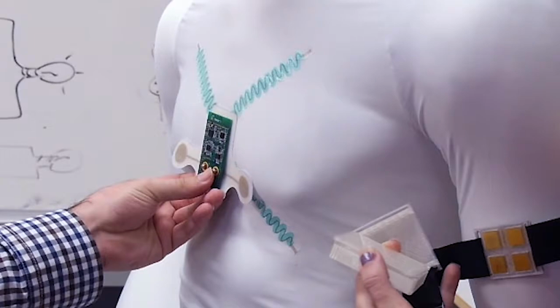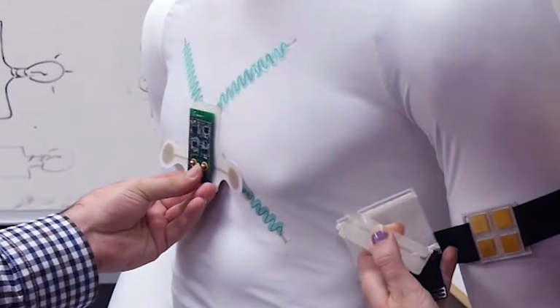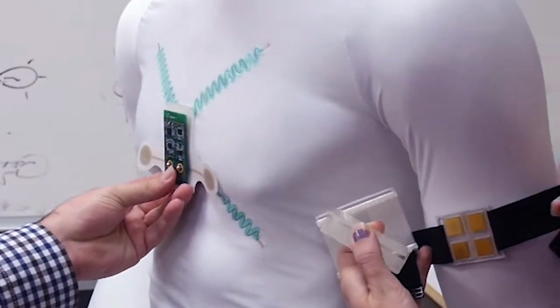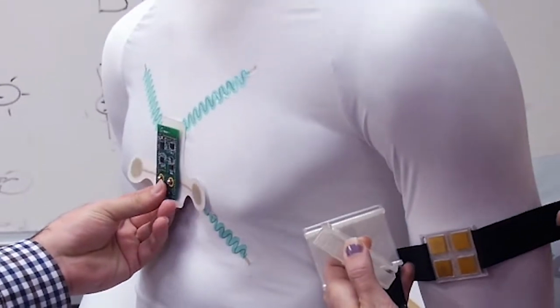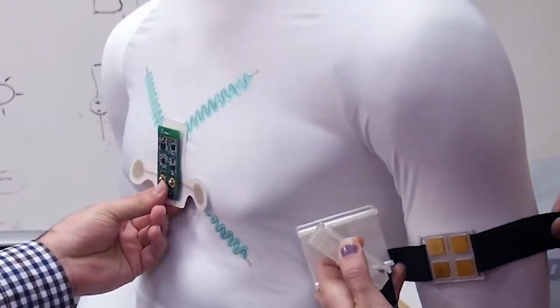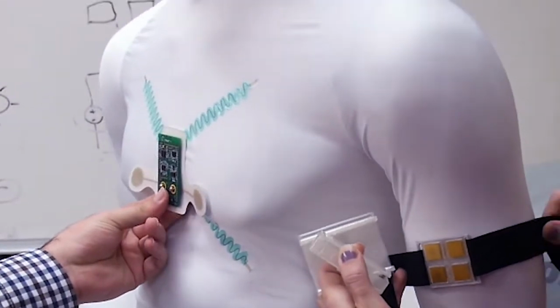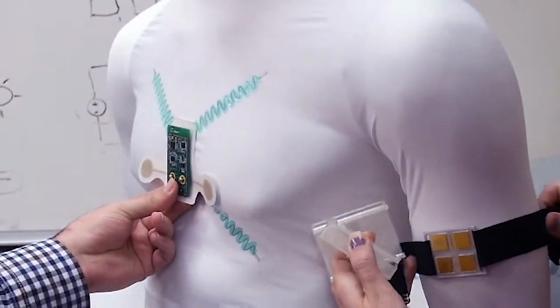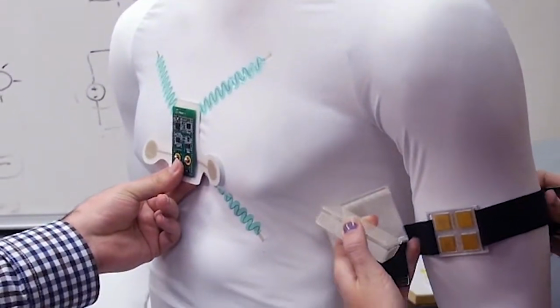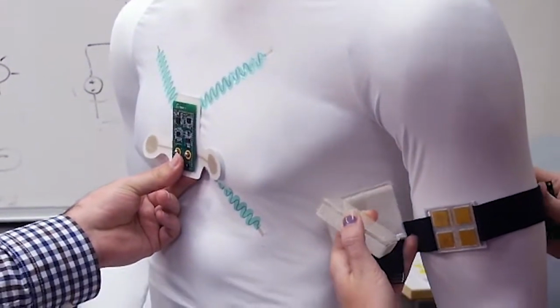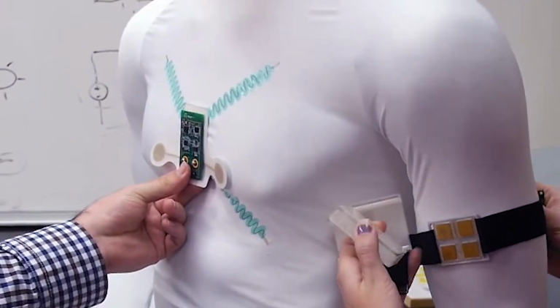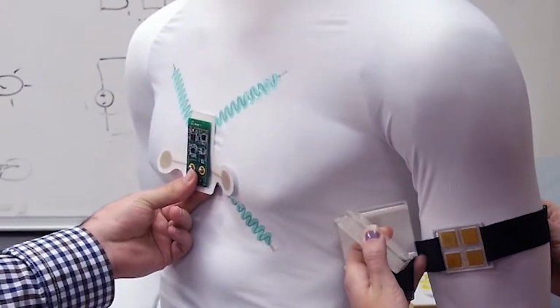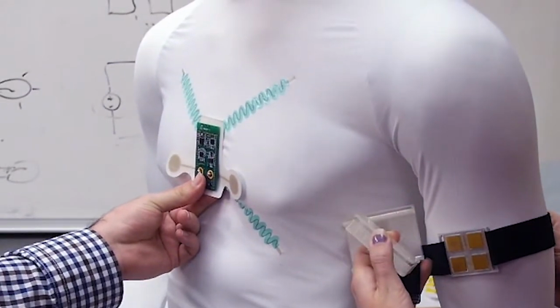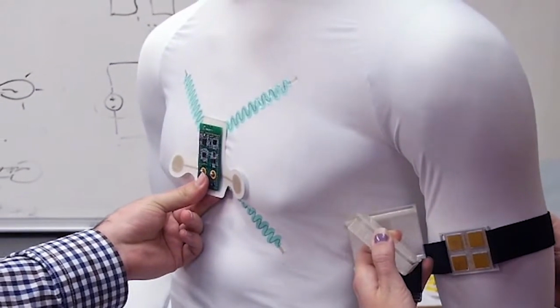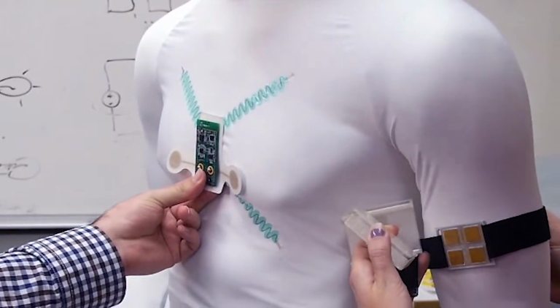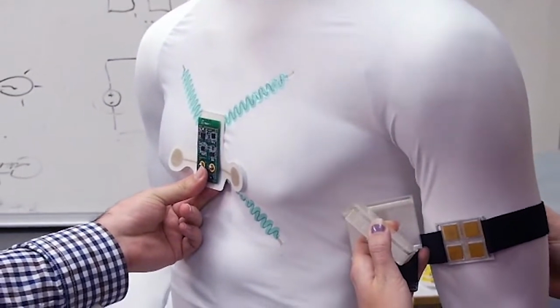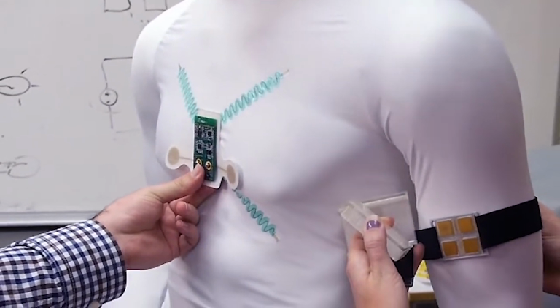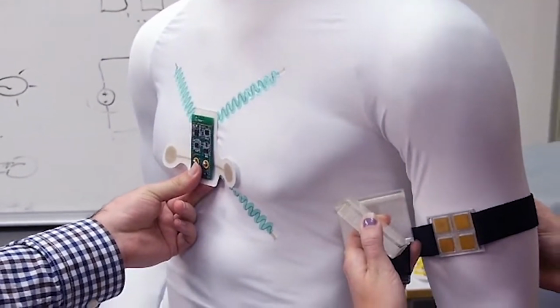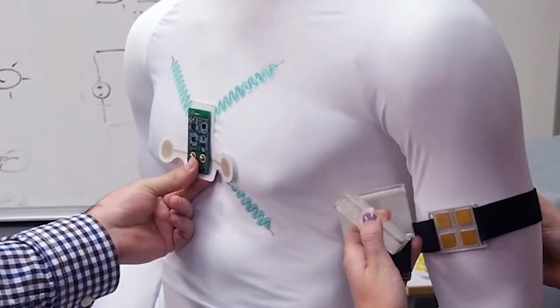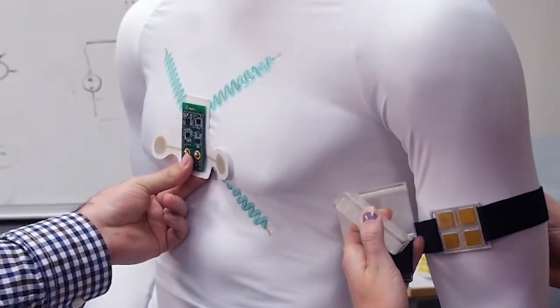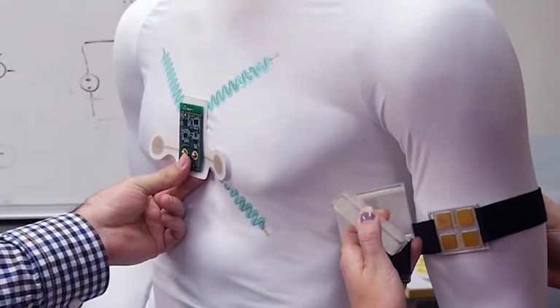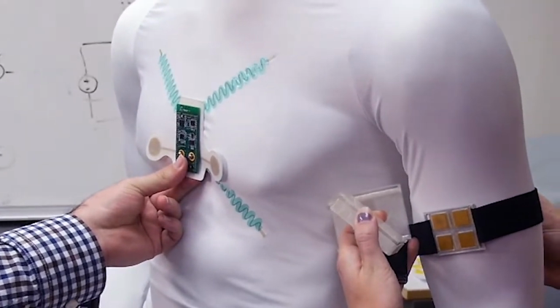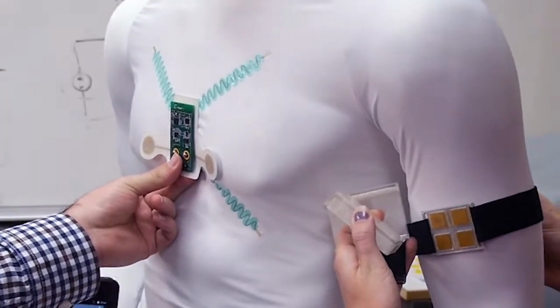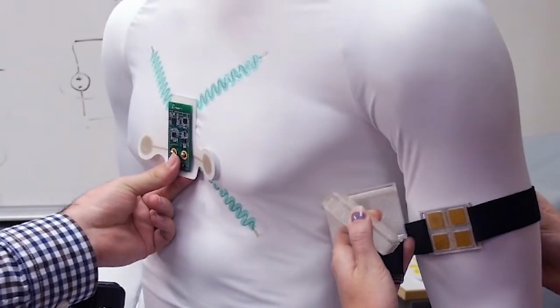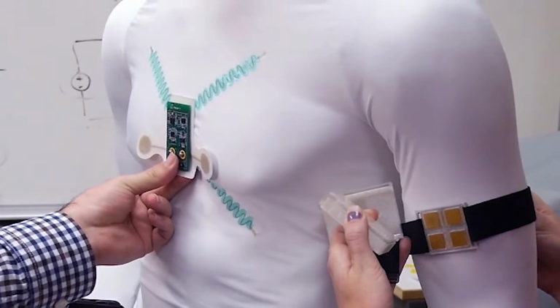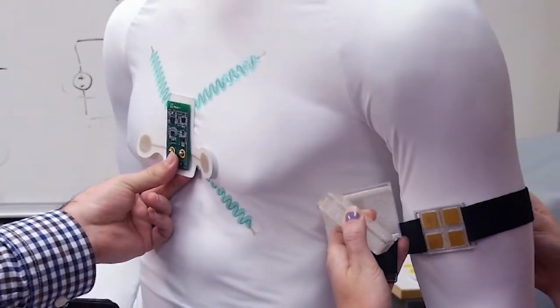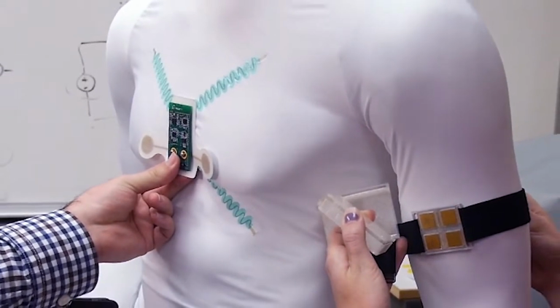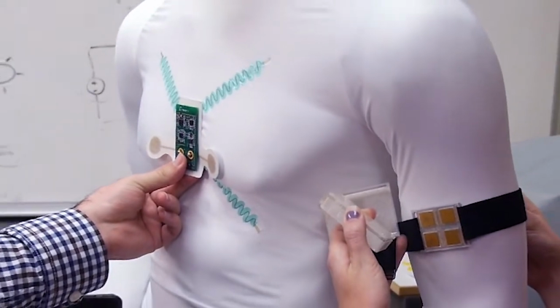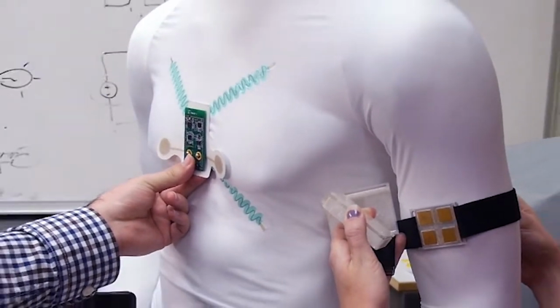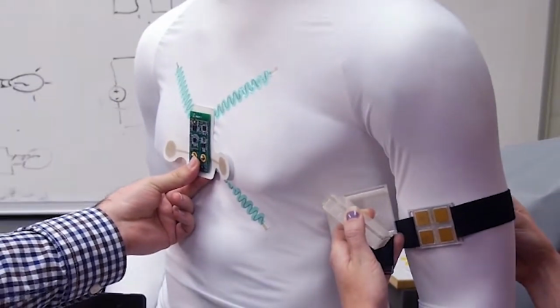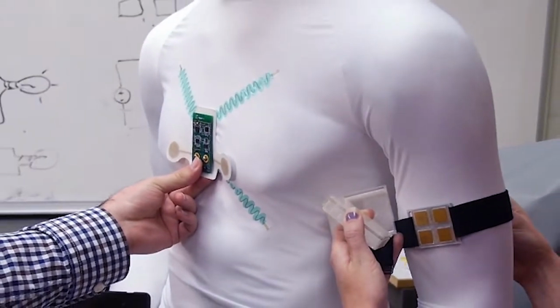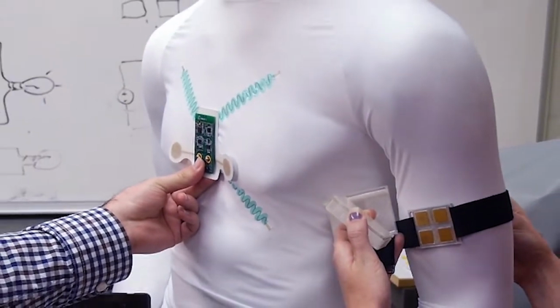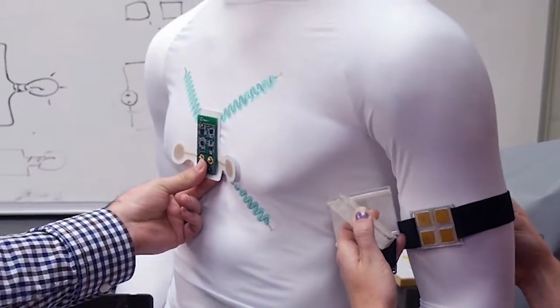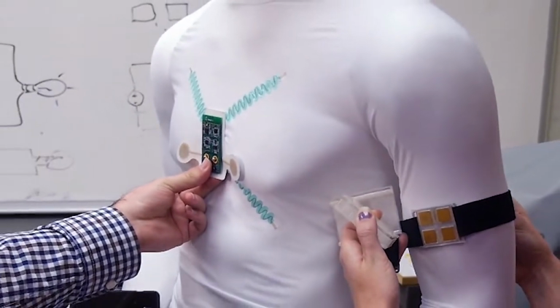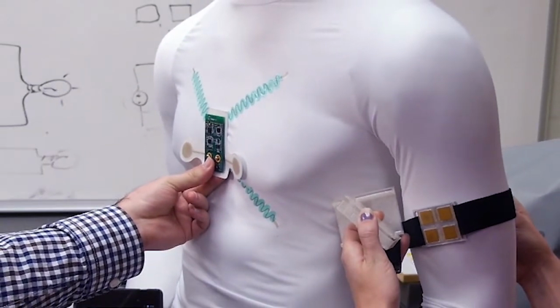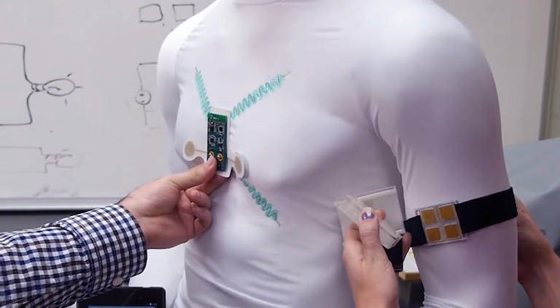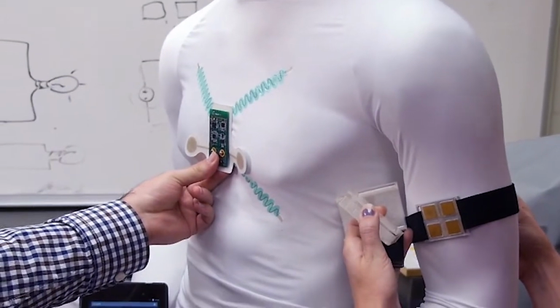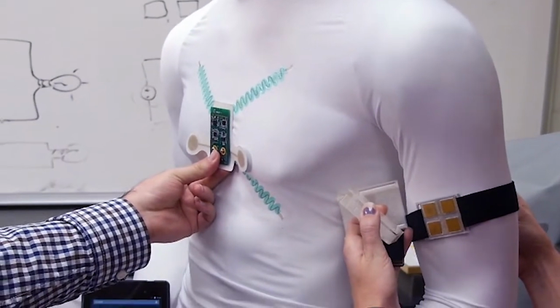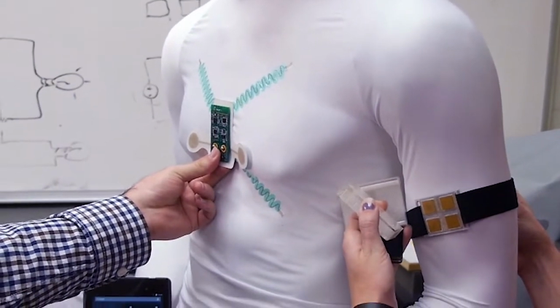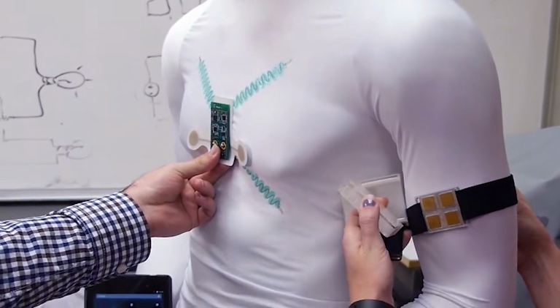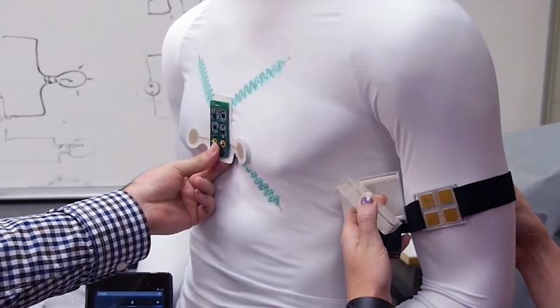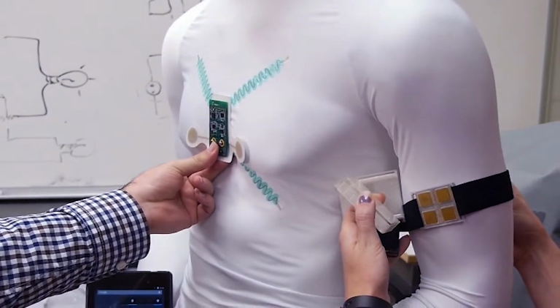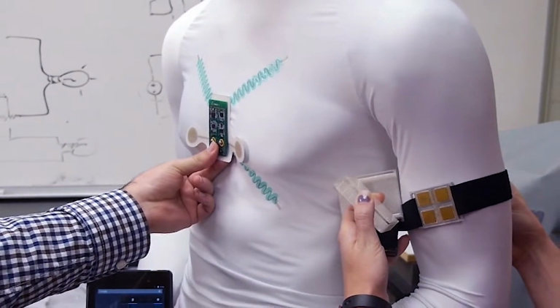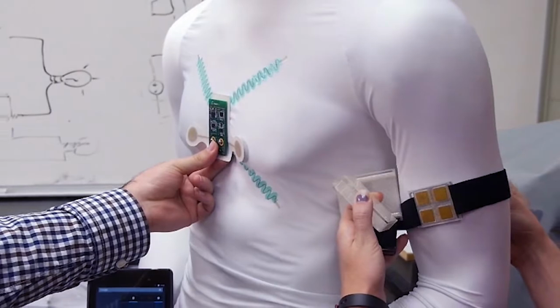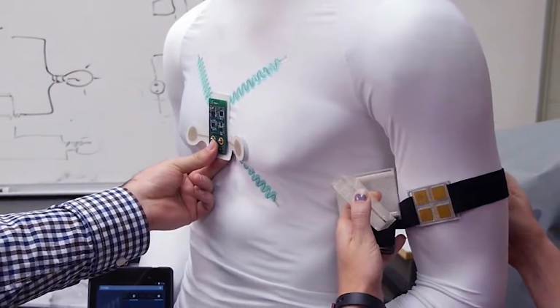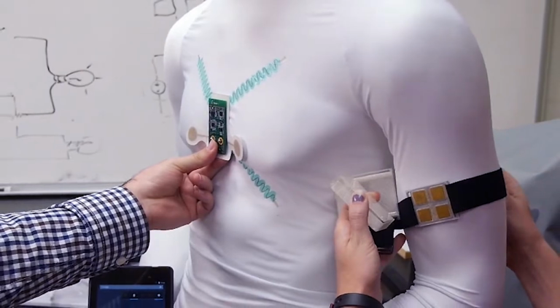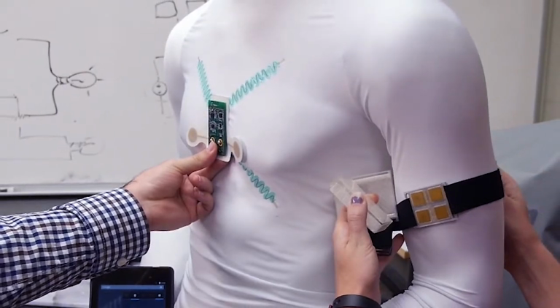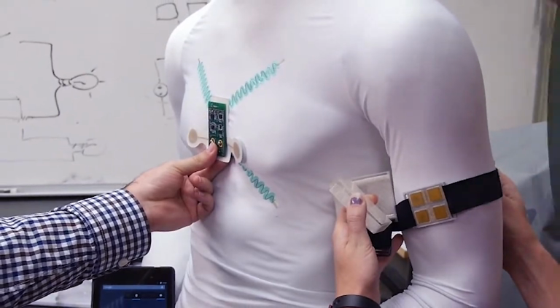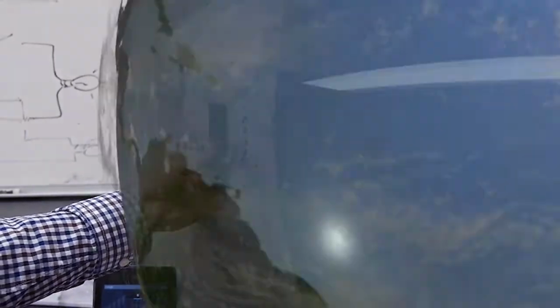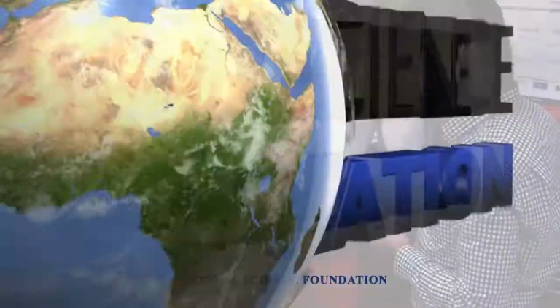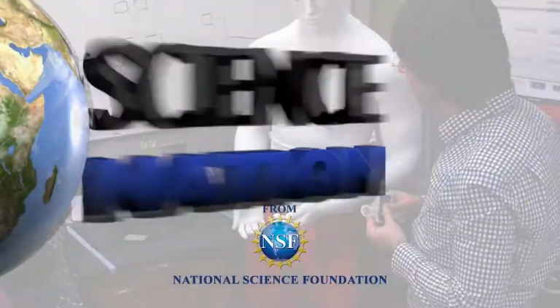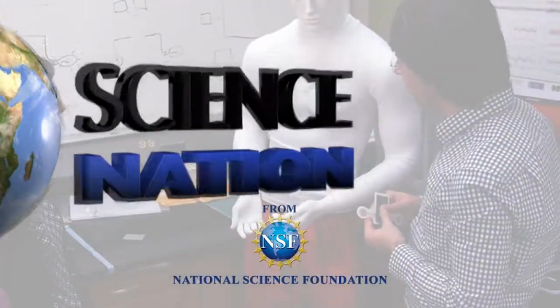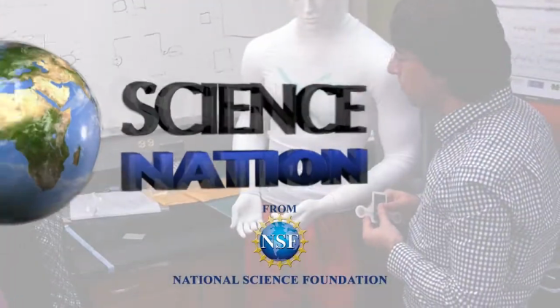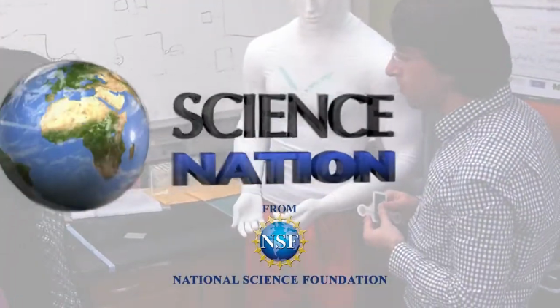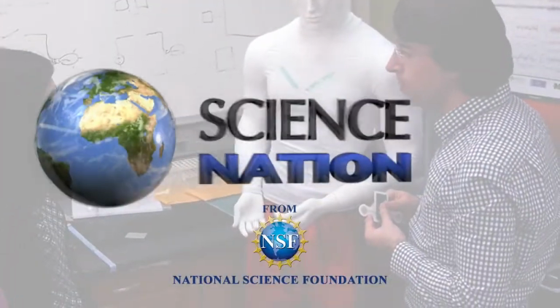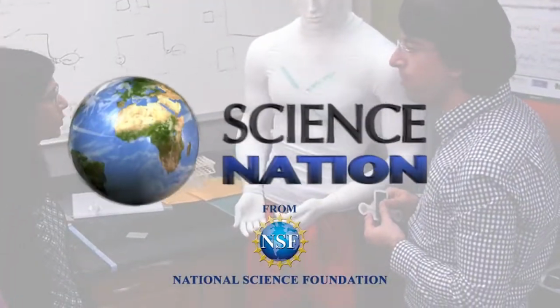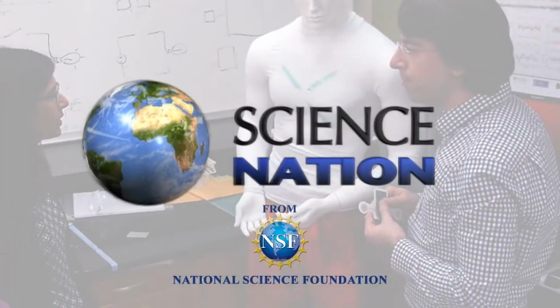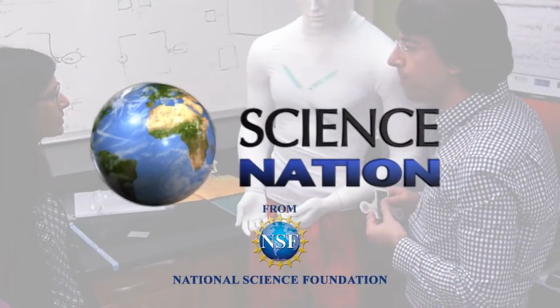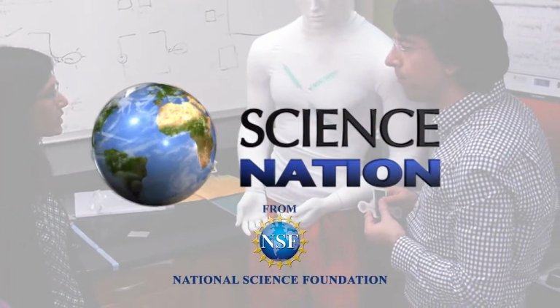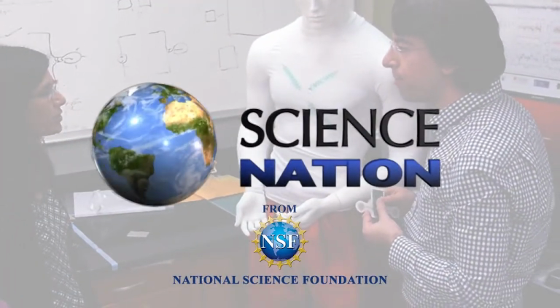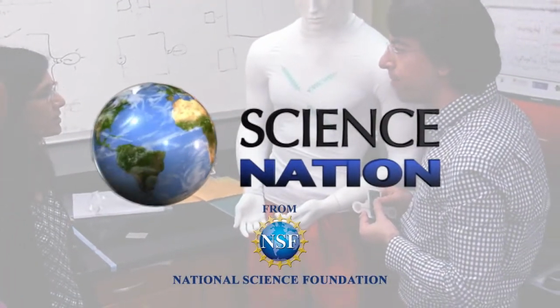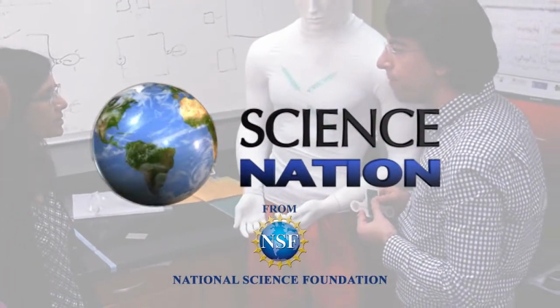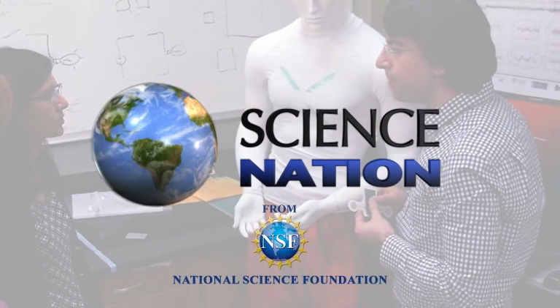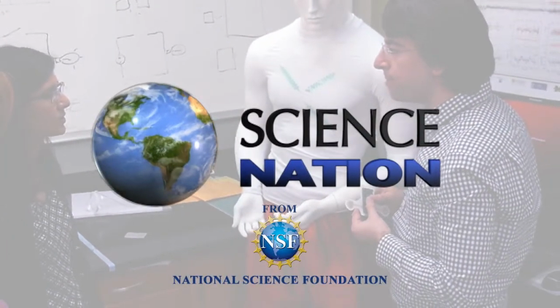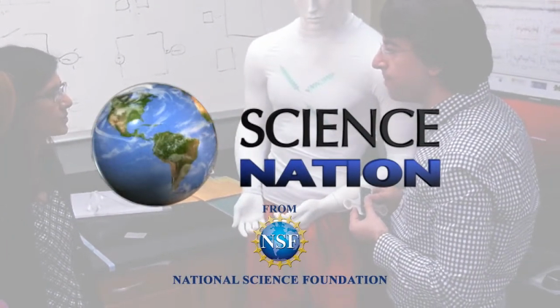So, update your wardrobe to improve your health? That's quite a fashion statement. For Science Nation, I'm Miles O'Brien.